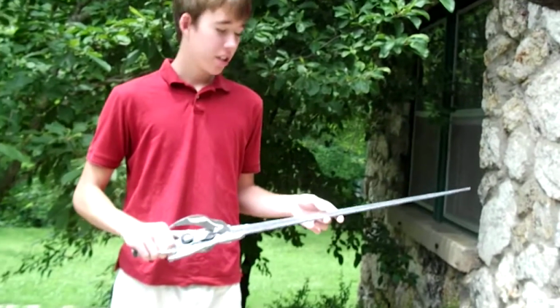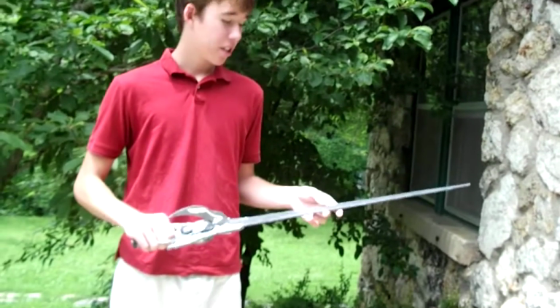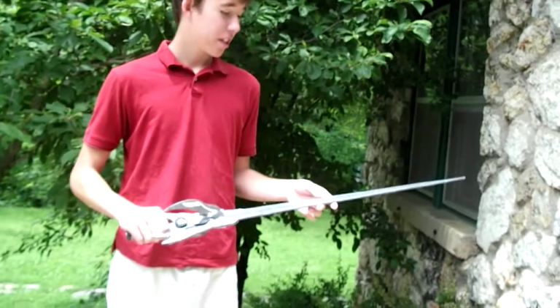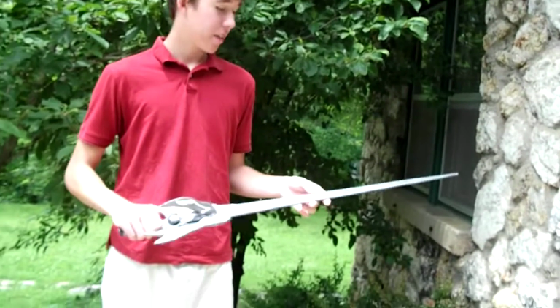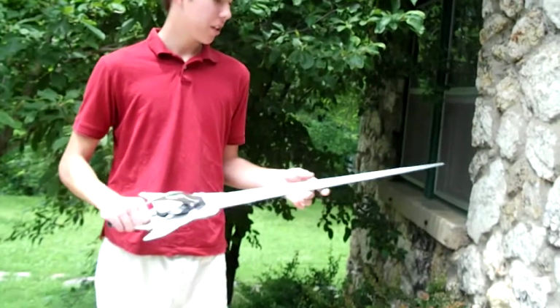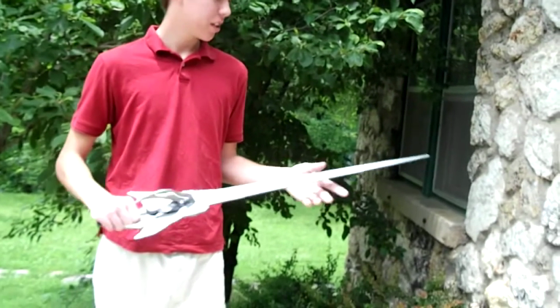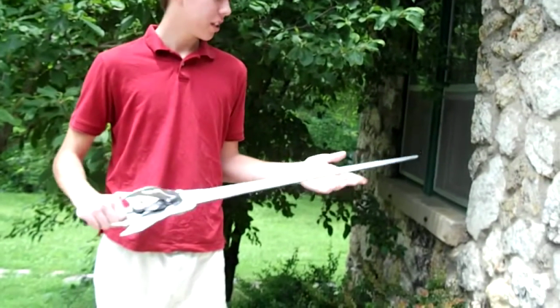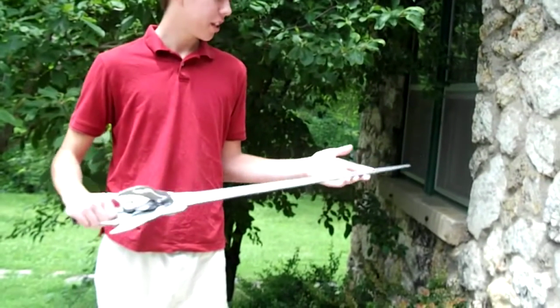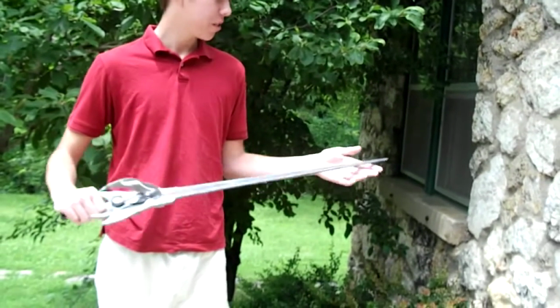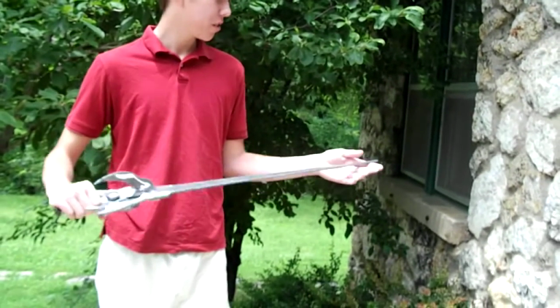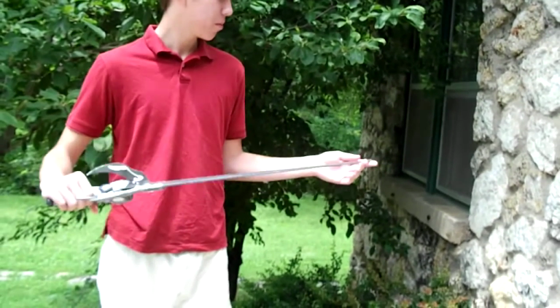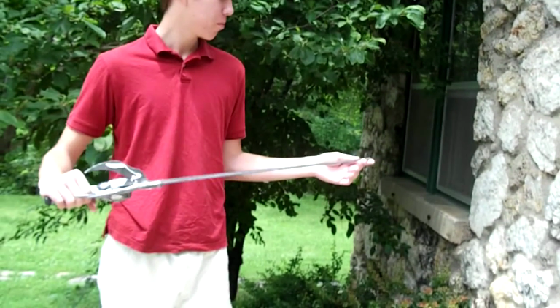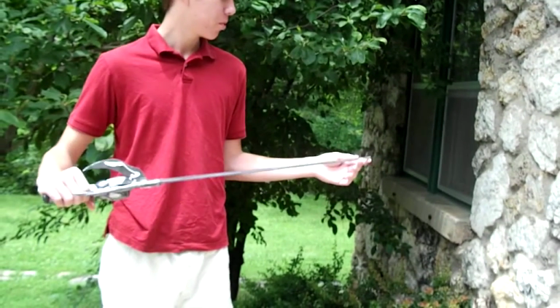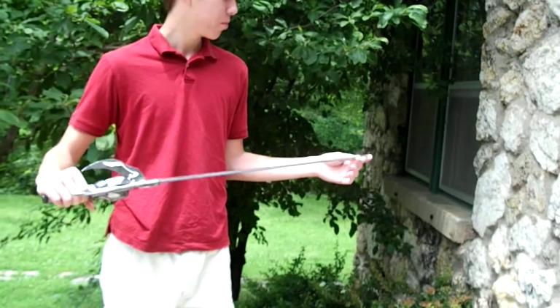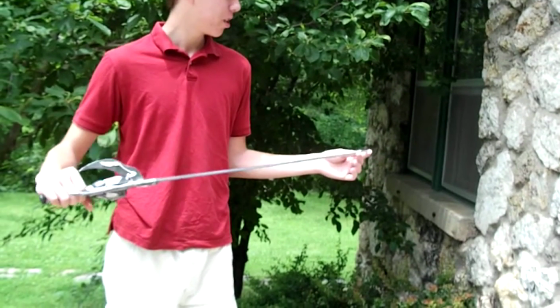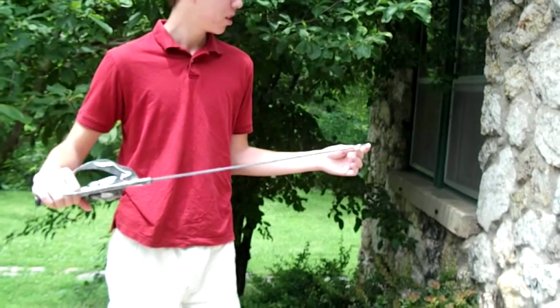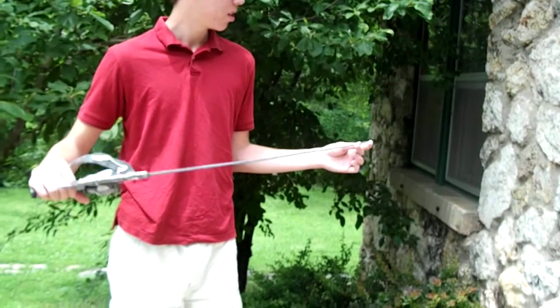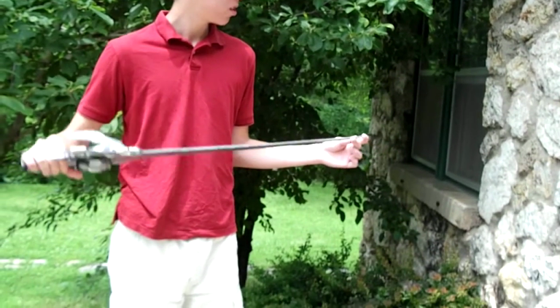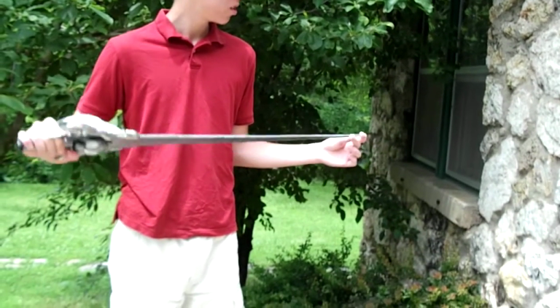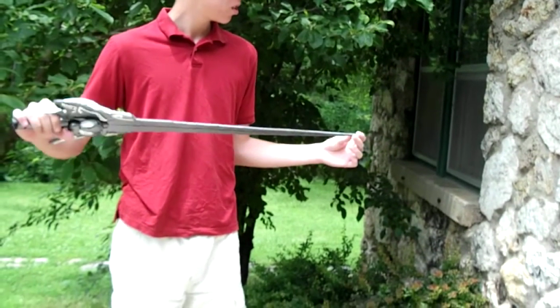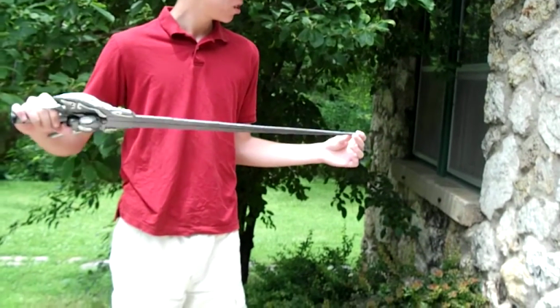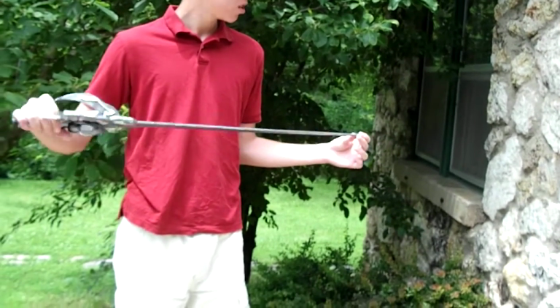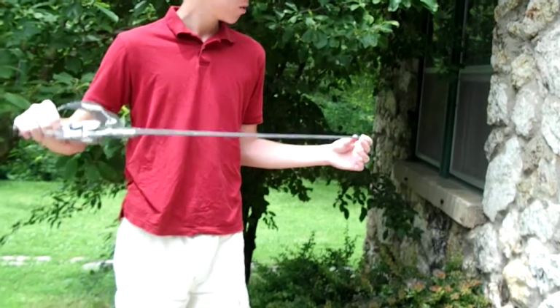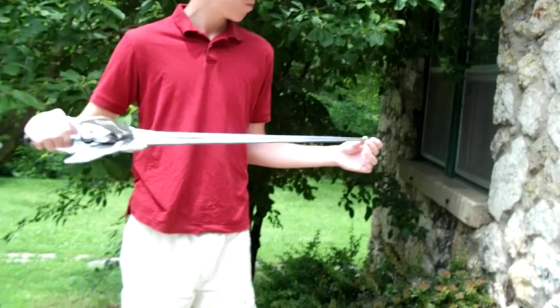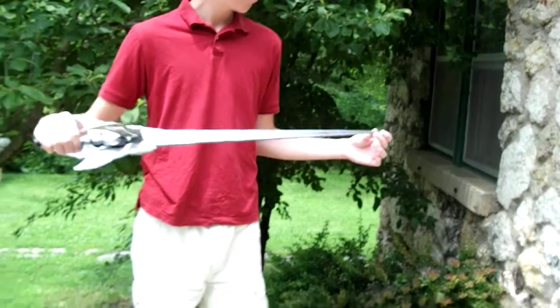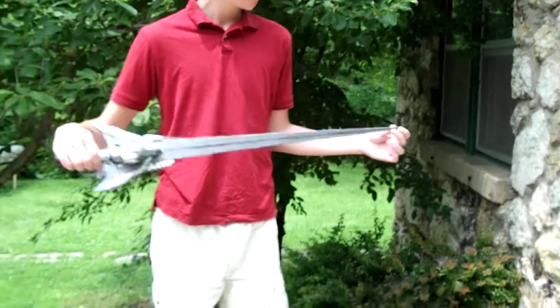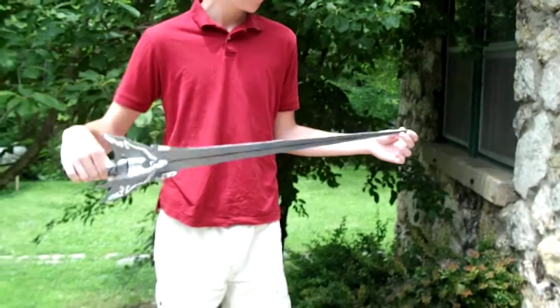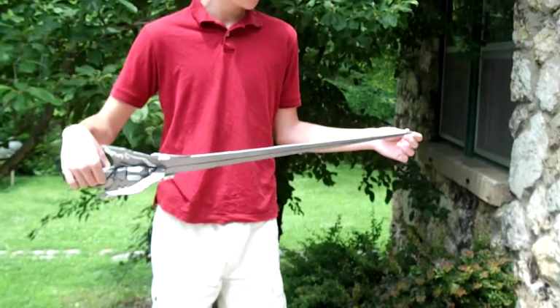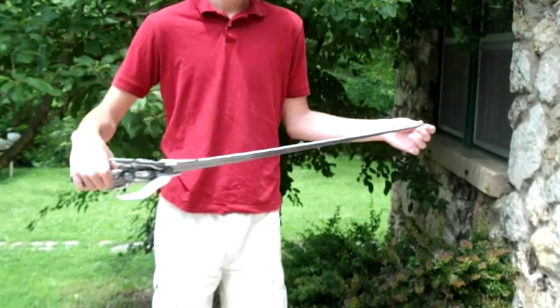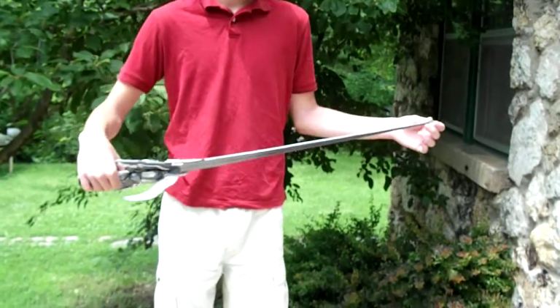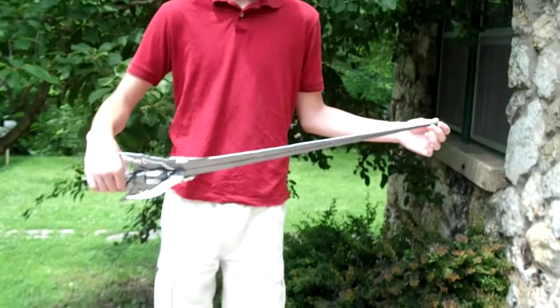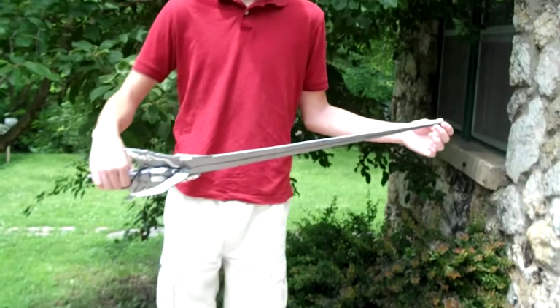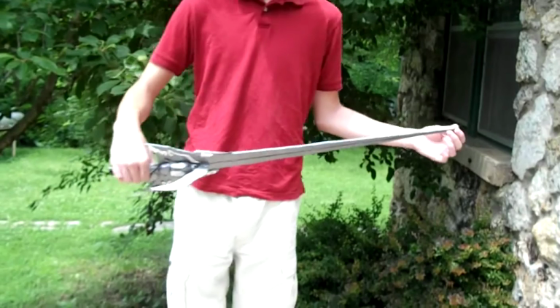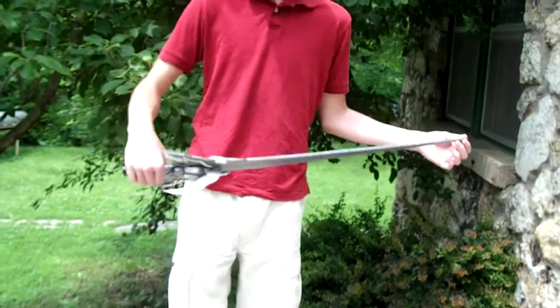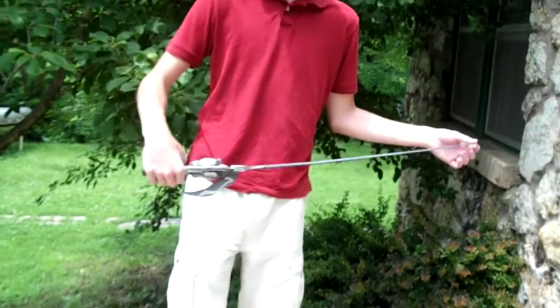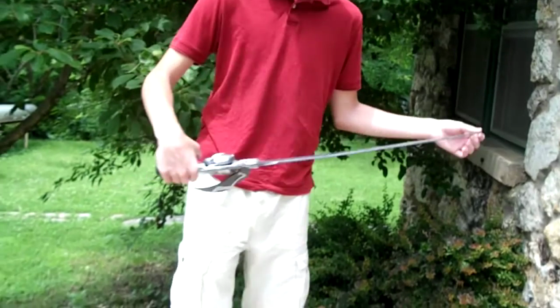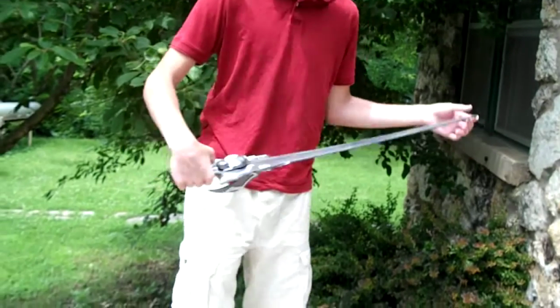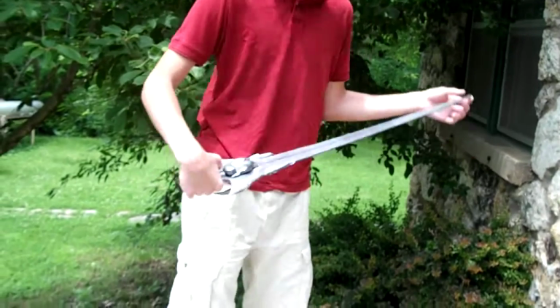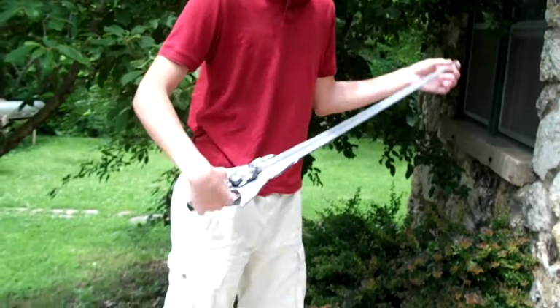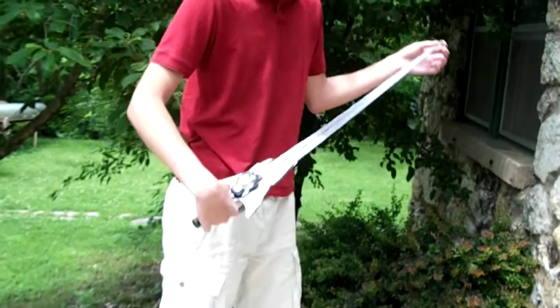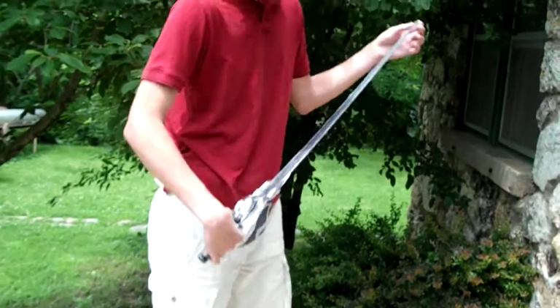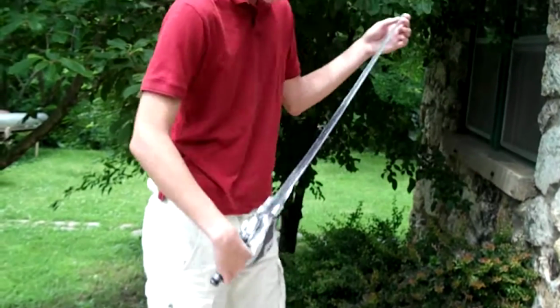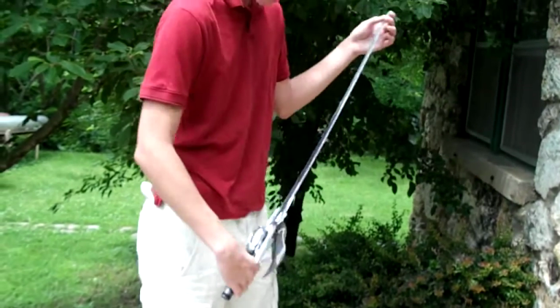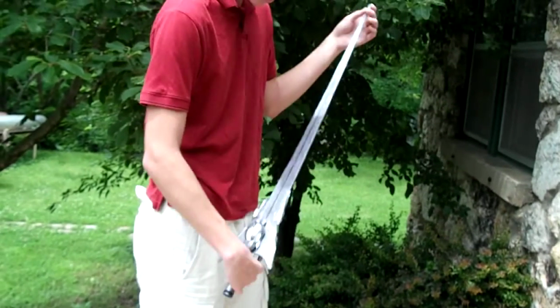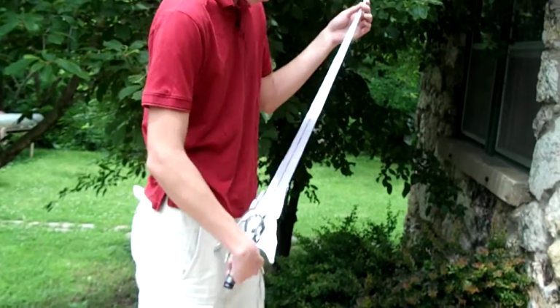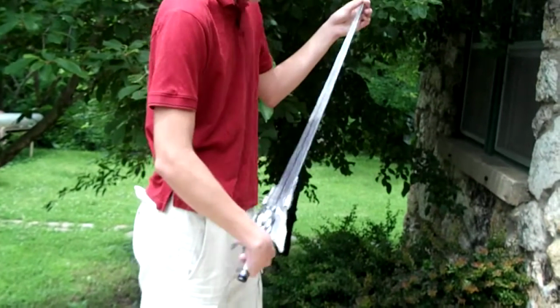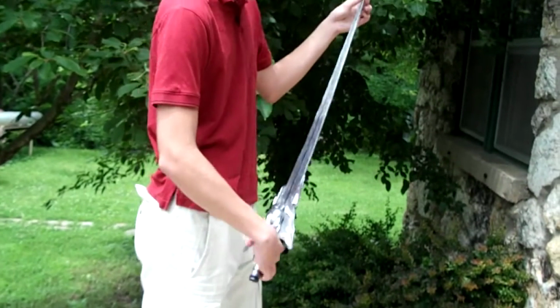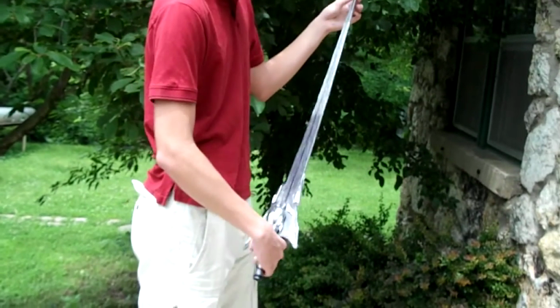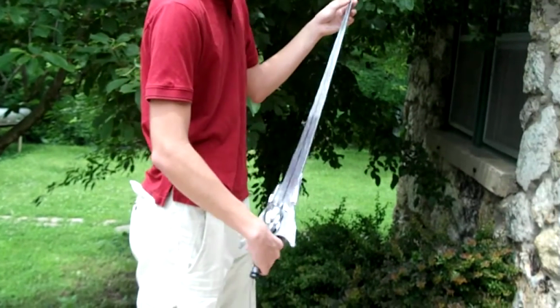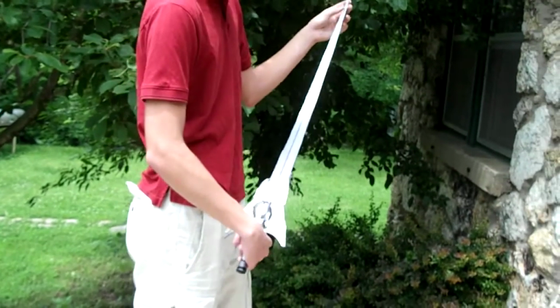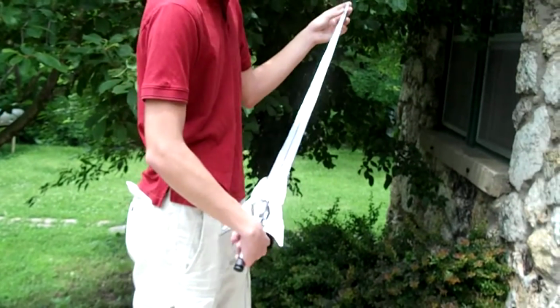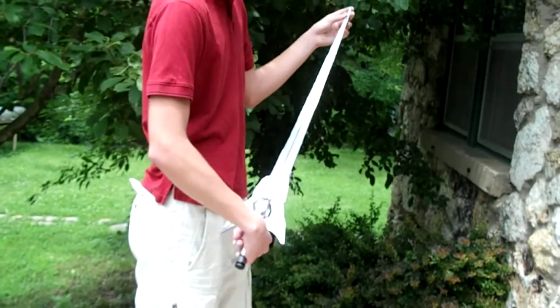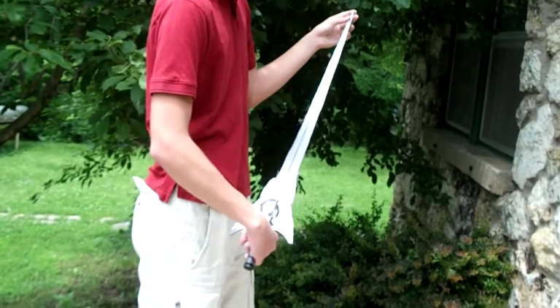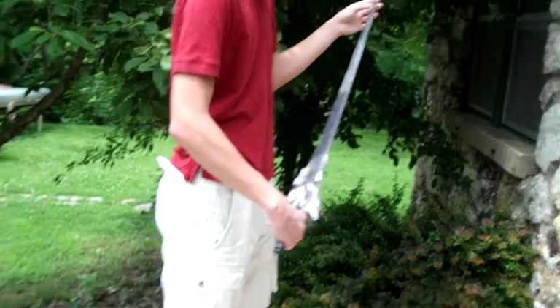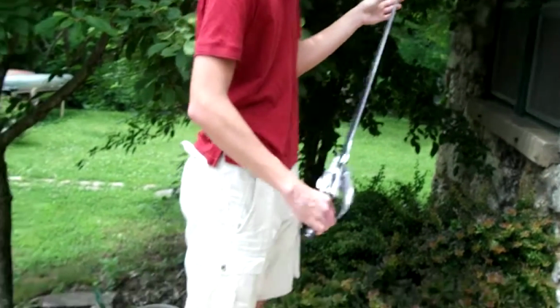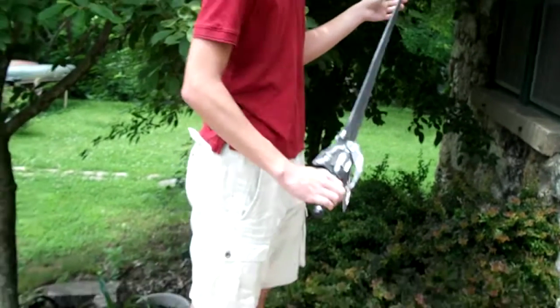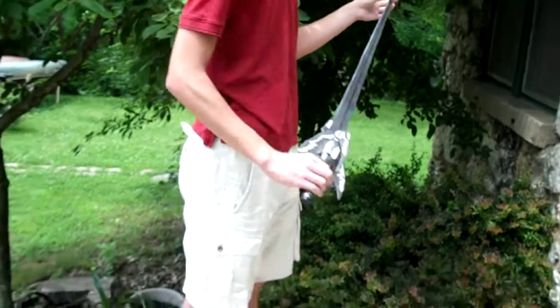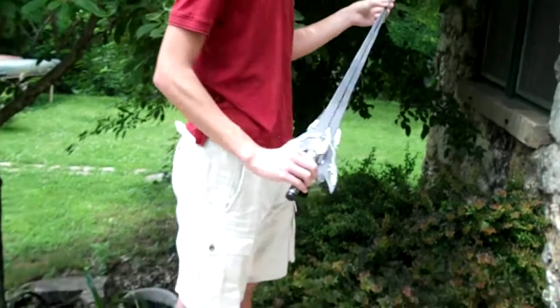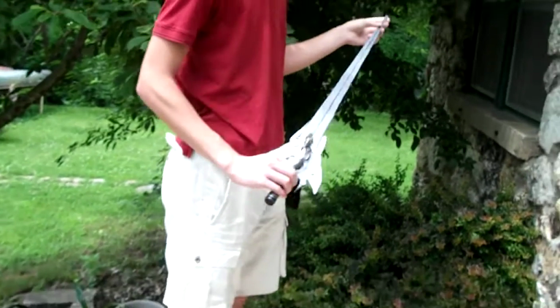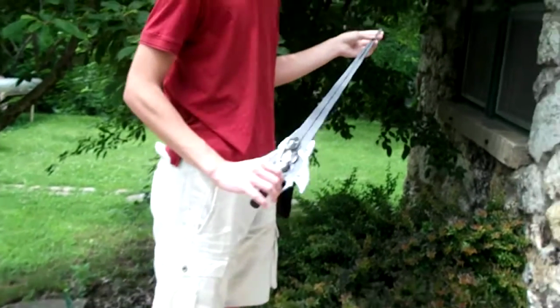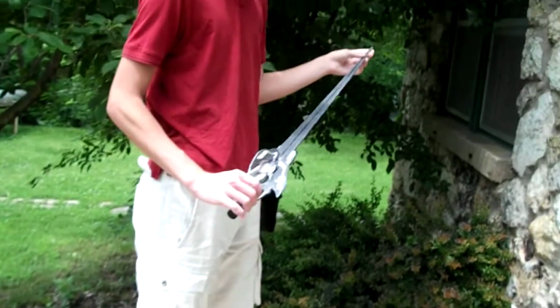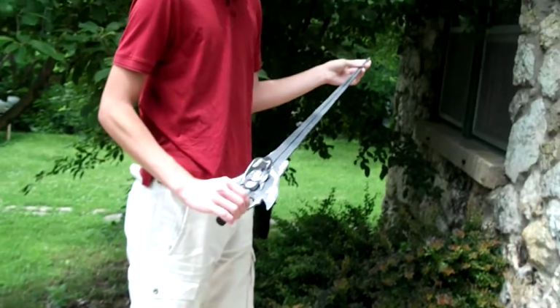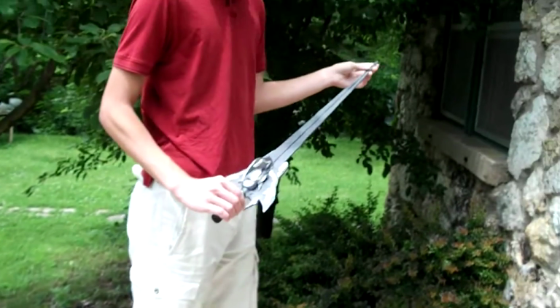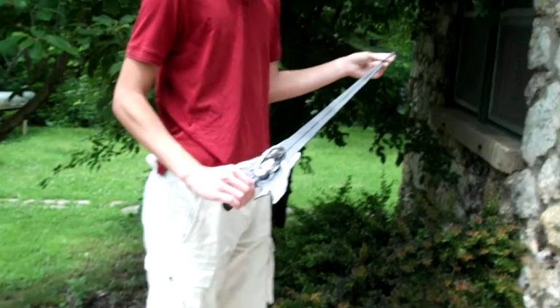Definitely kill someone with it. With enough force, you could kill someone with a spoon. There's a wasp on you.